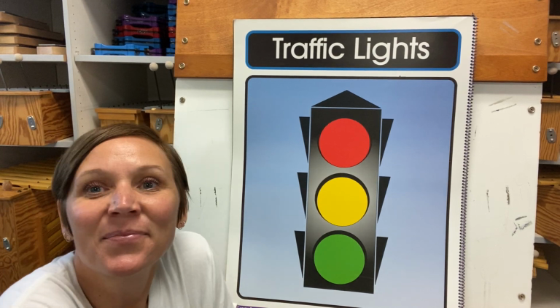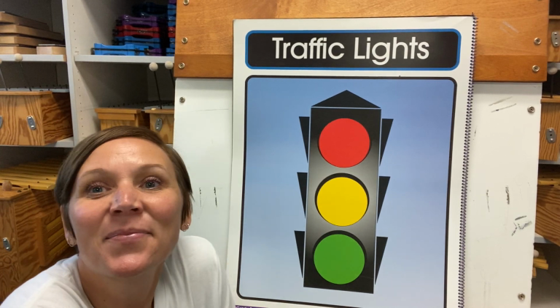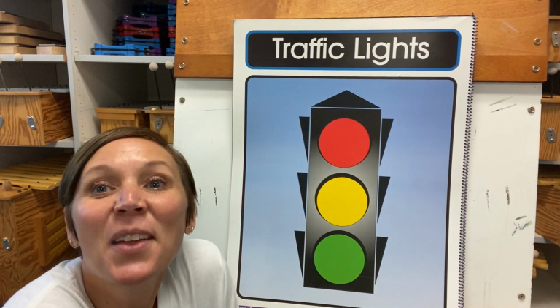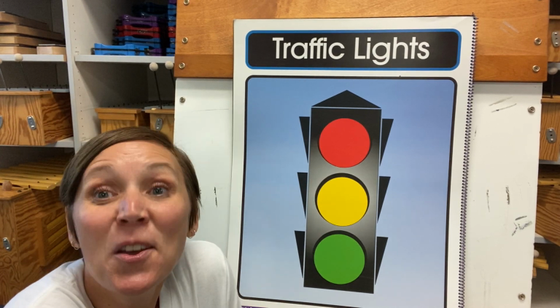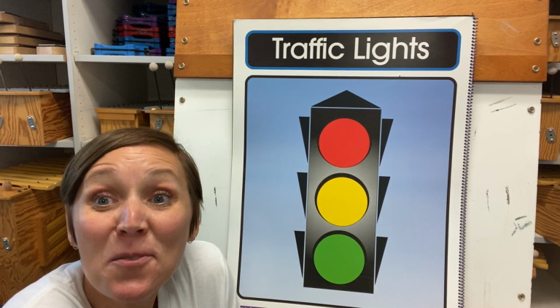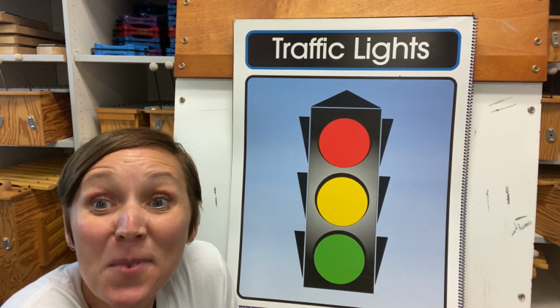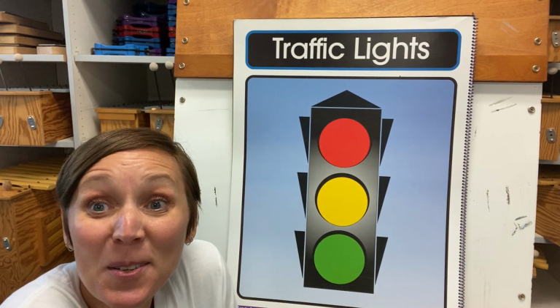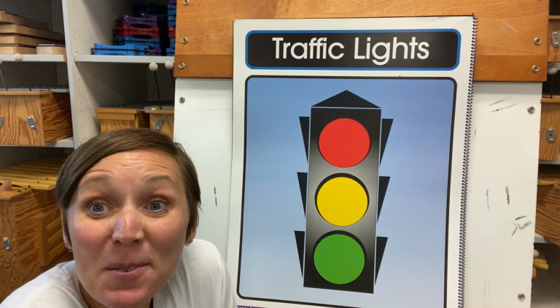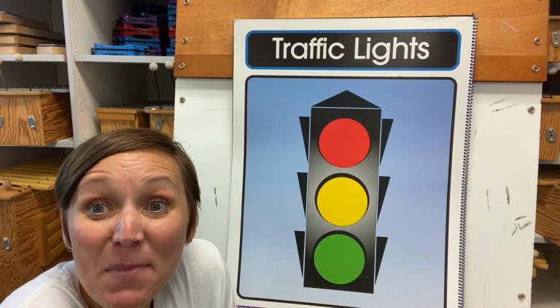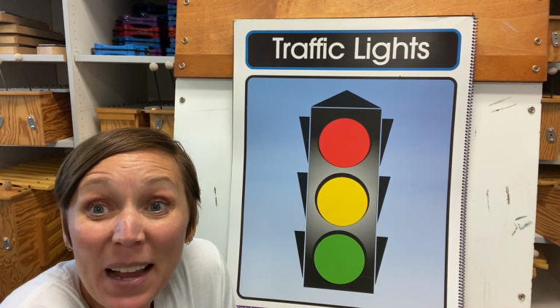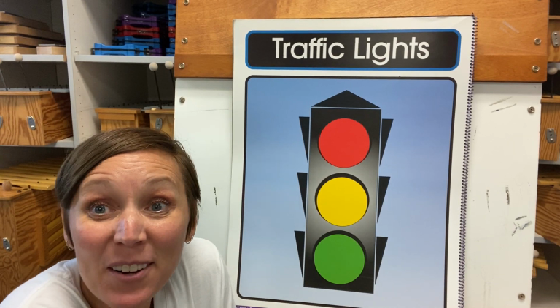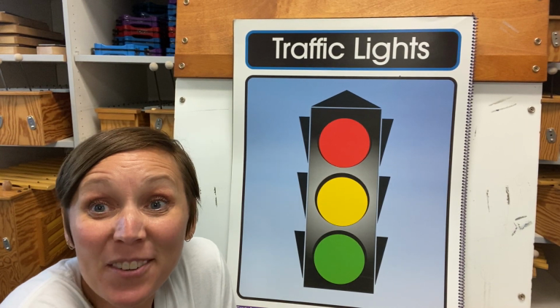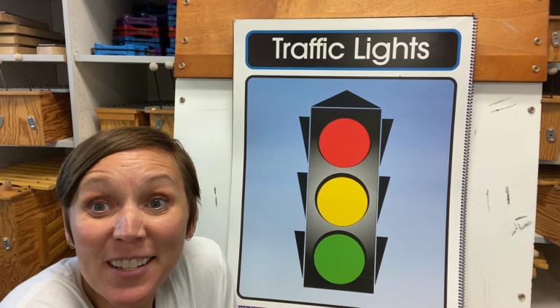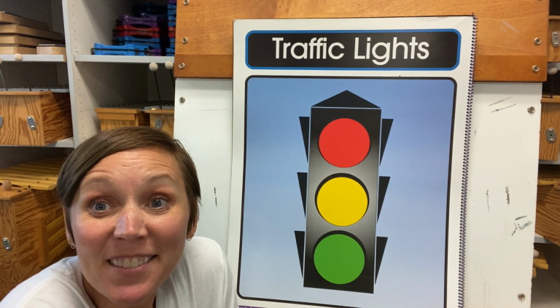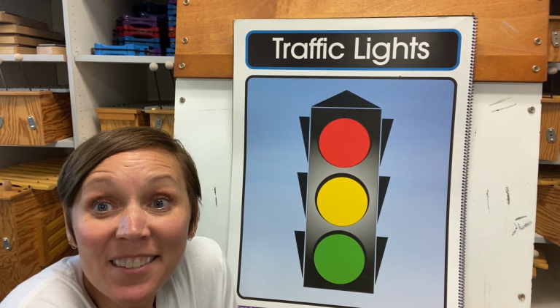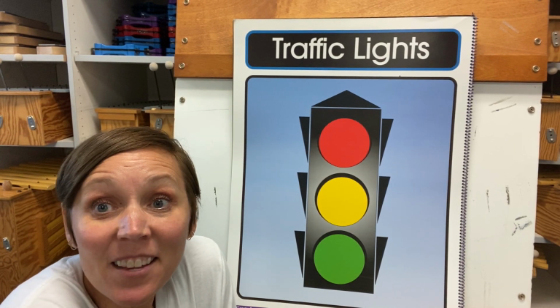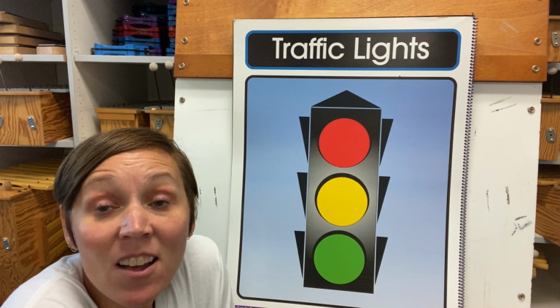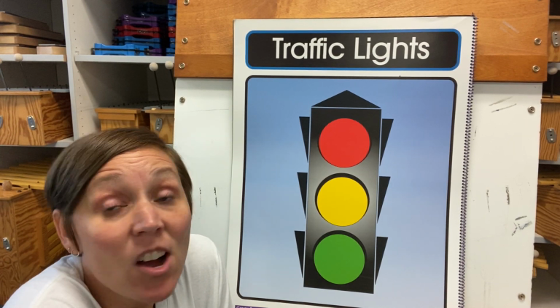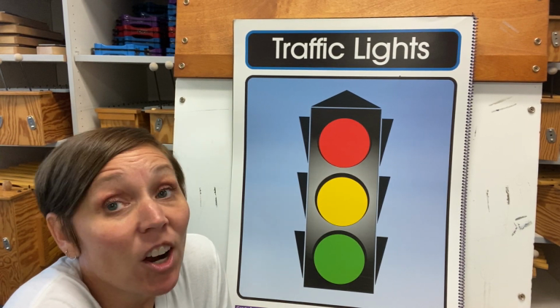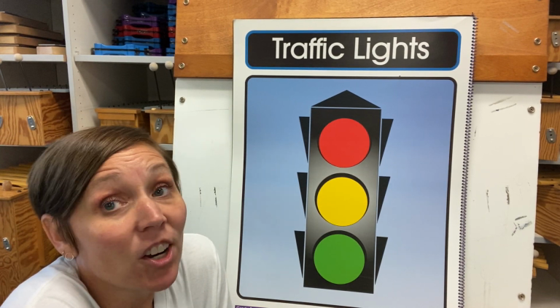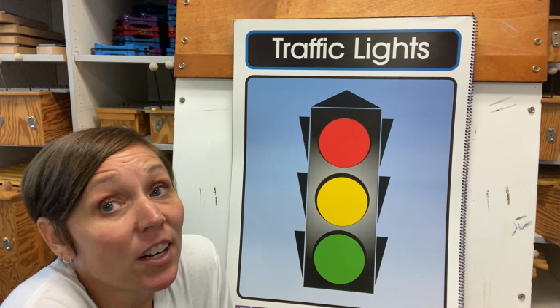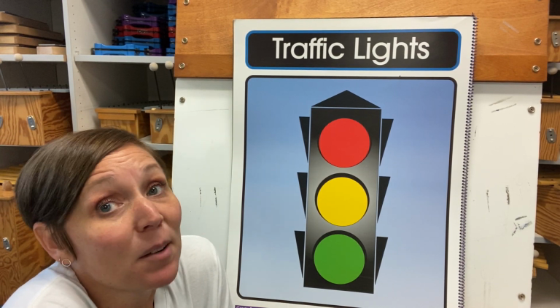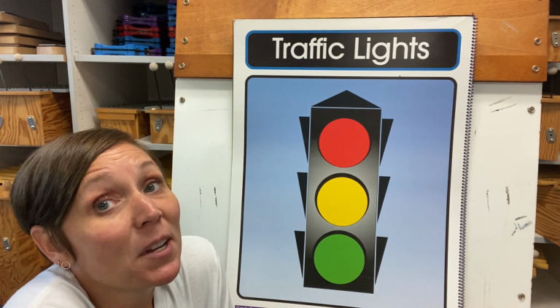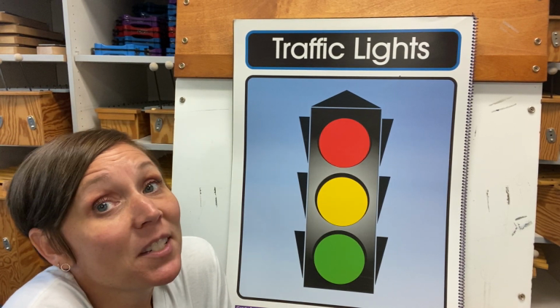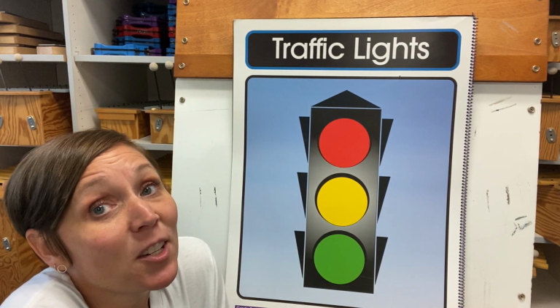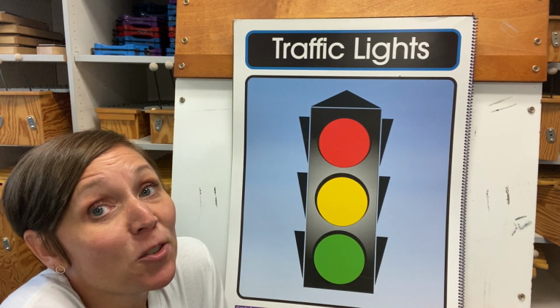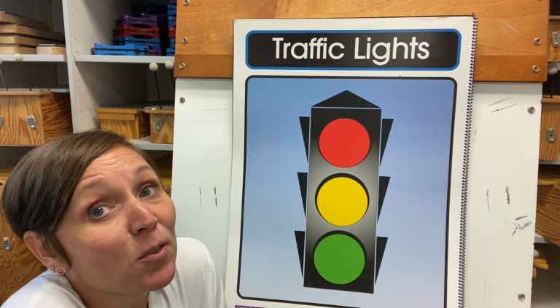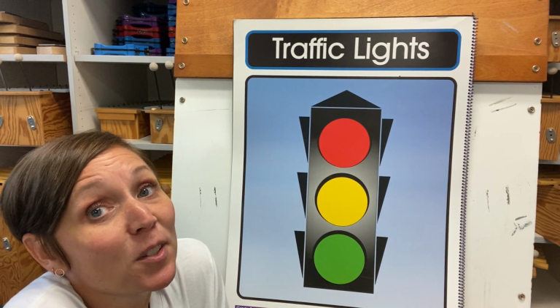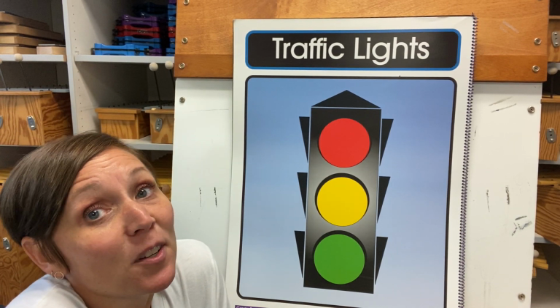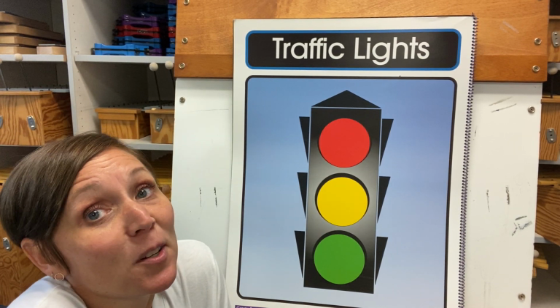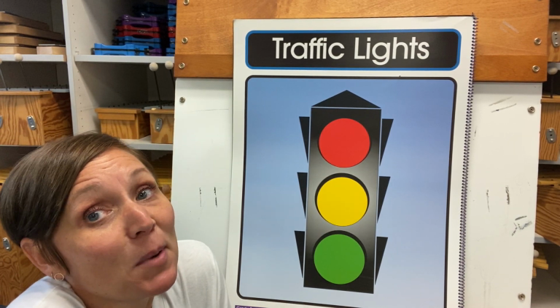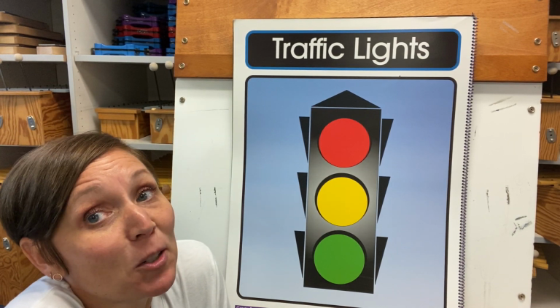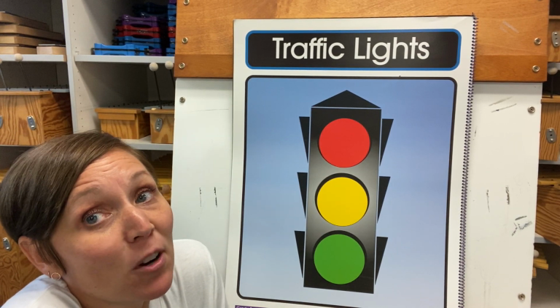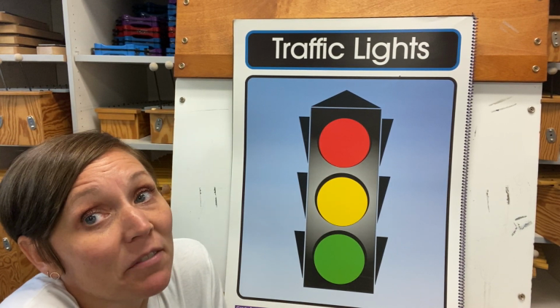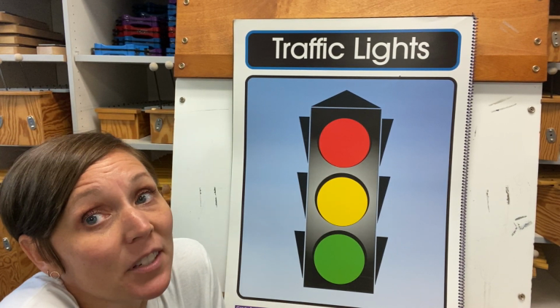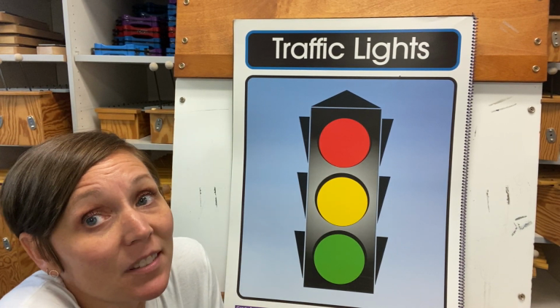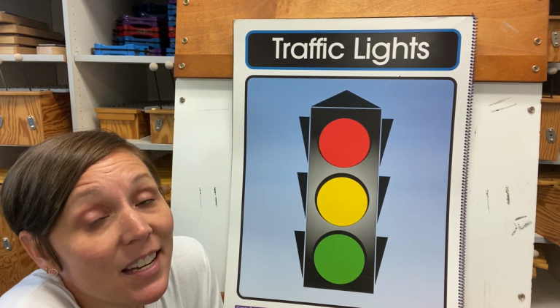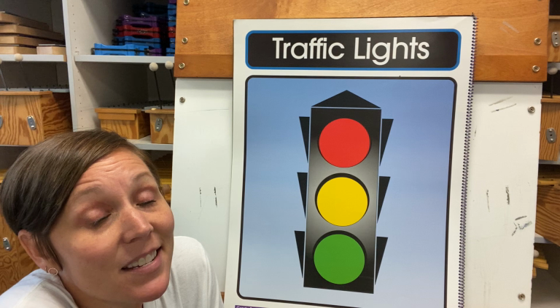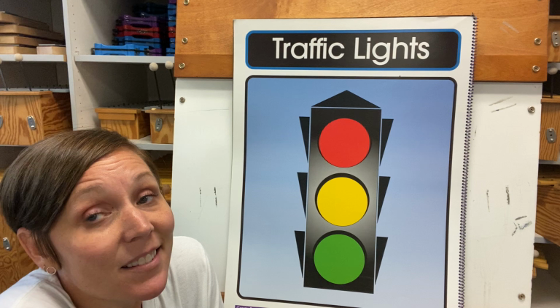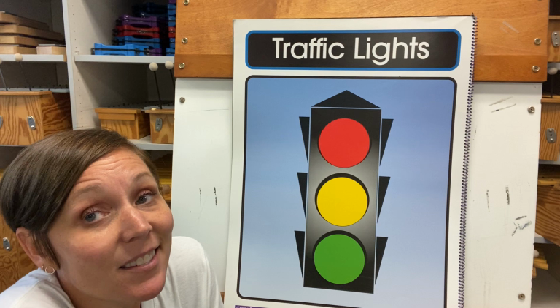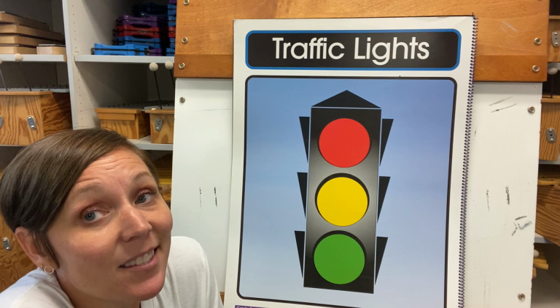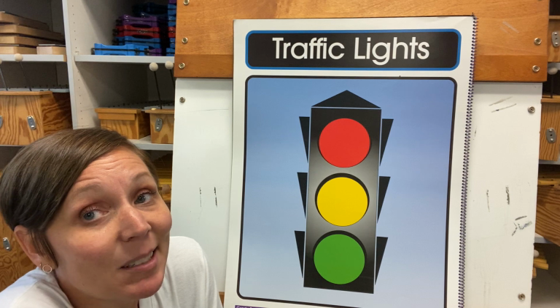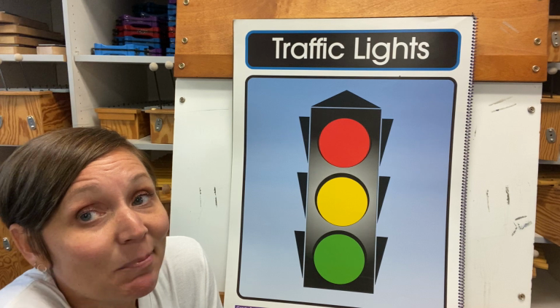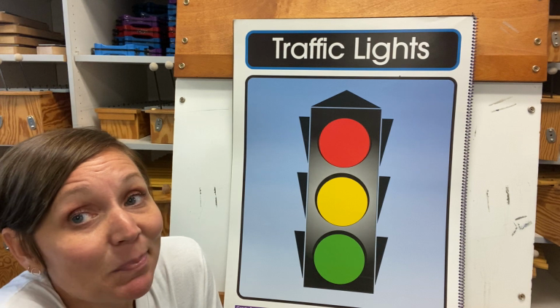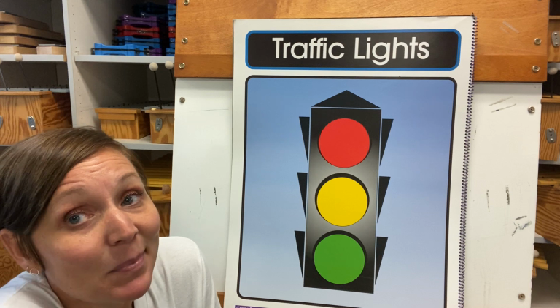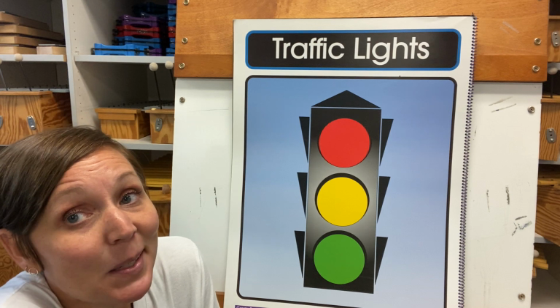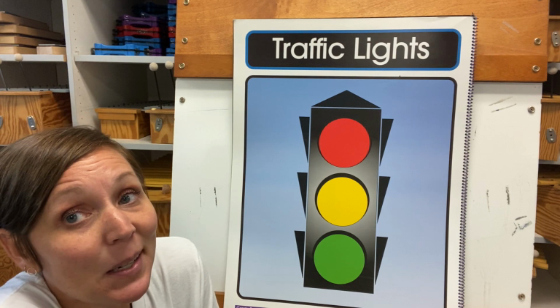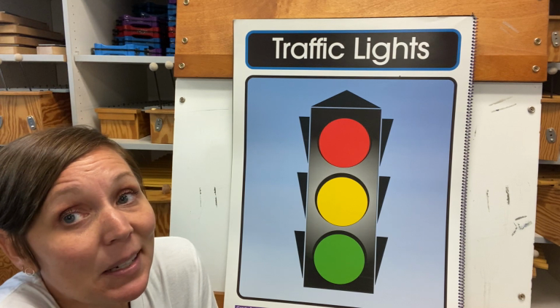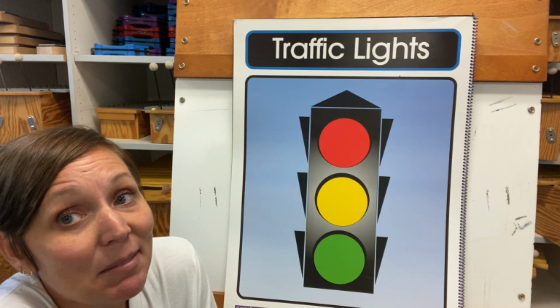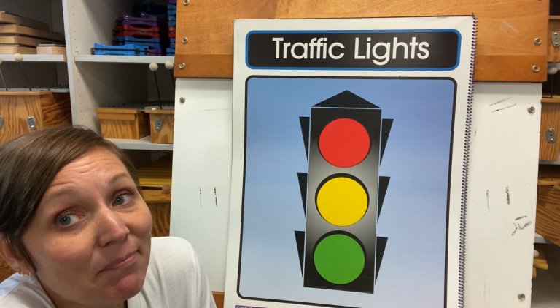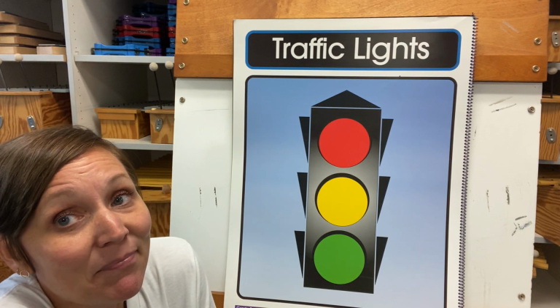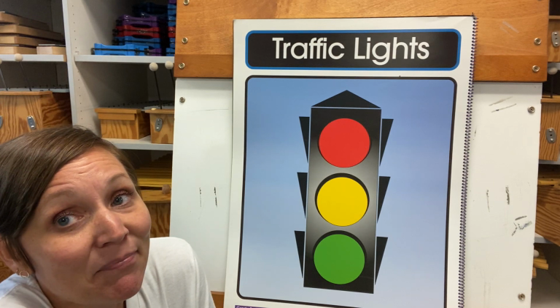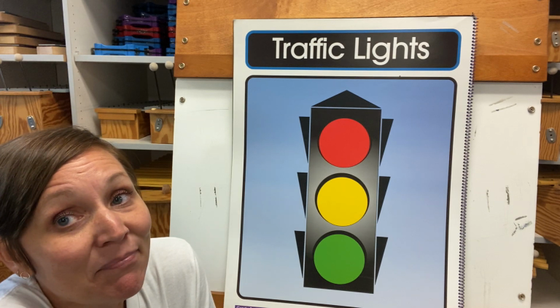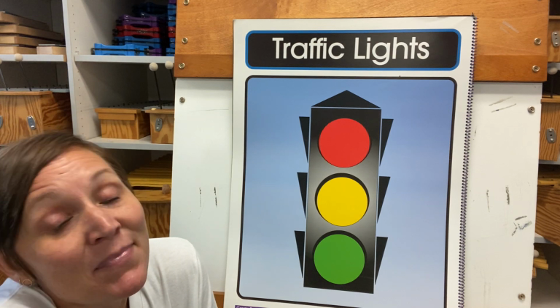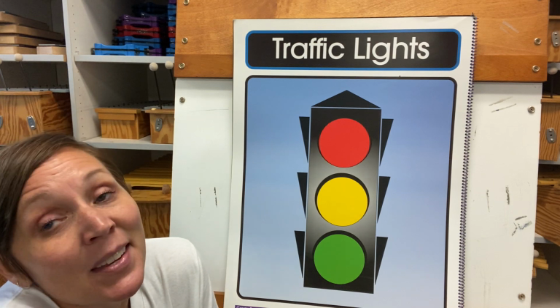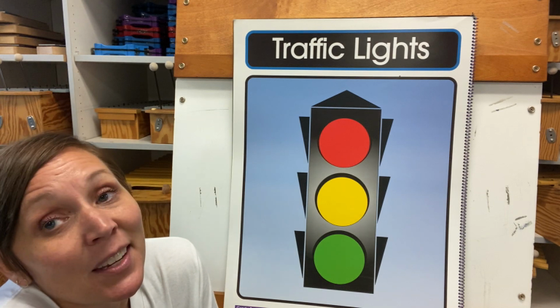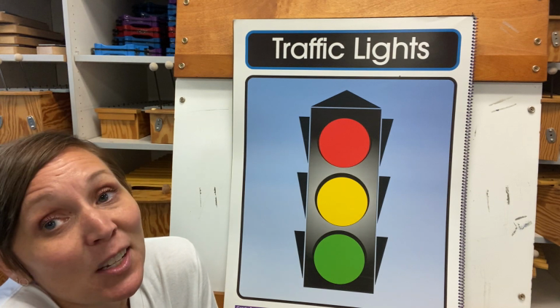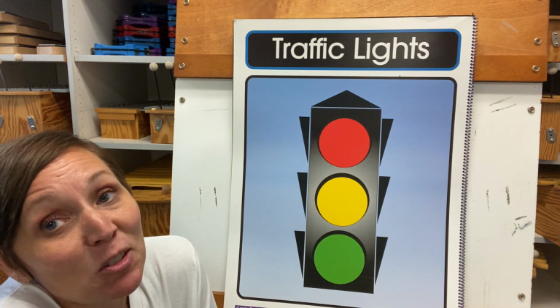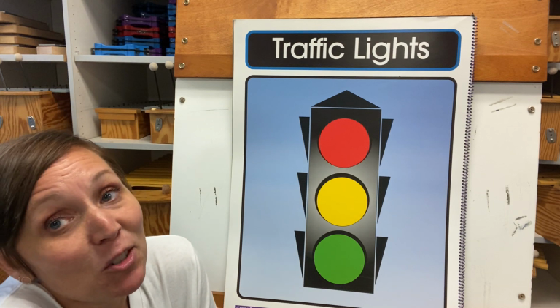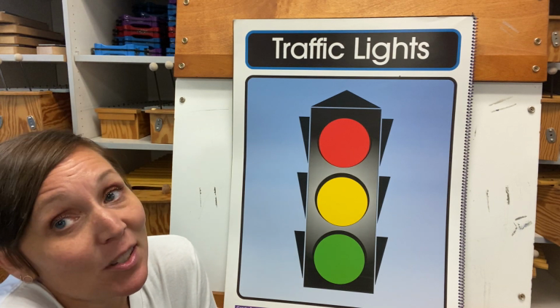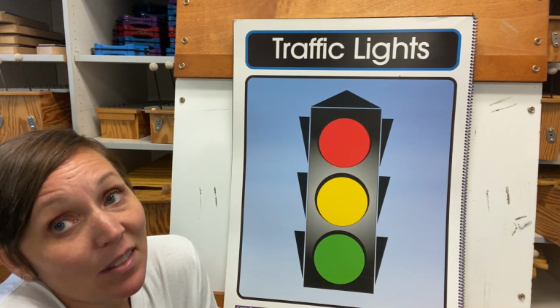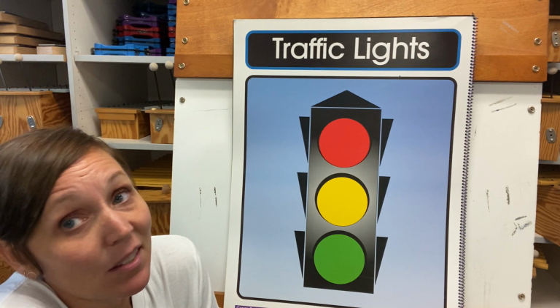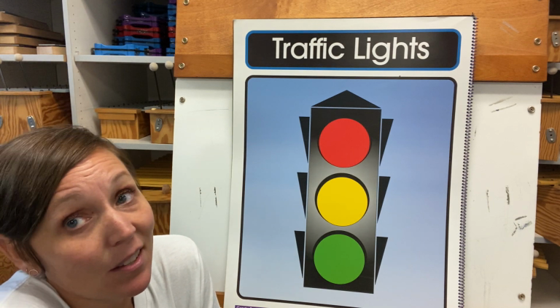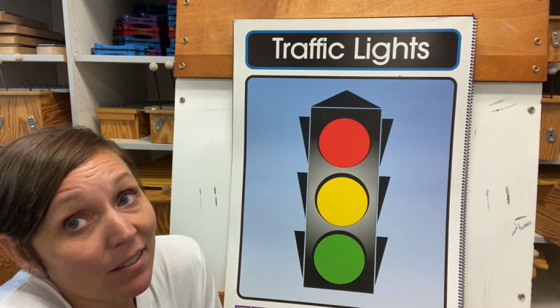Welcome back, friends. All right, I'm going to teach you a song about traffic lights, okay? Can you just listen?